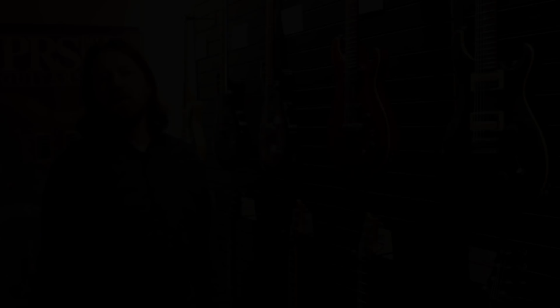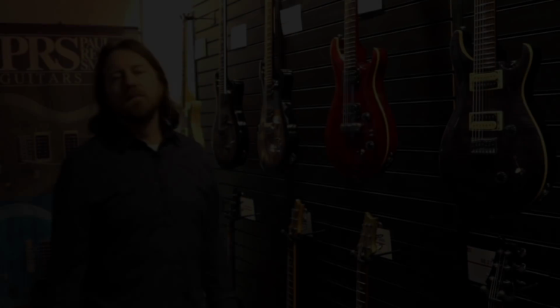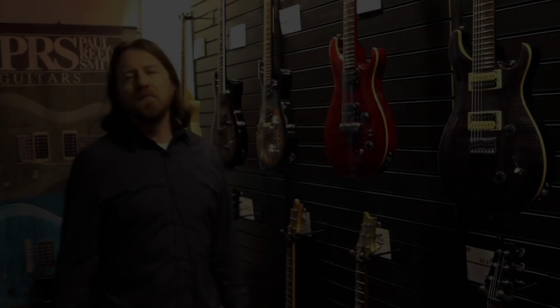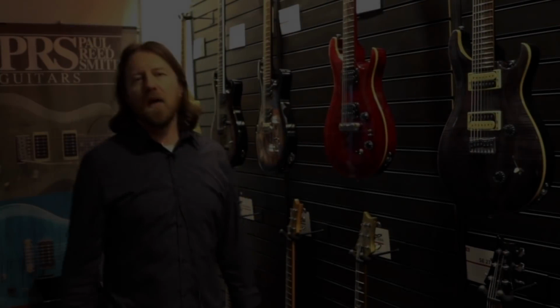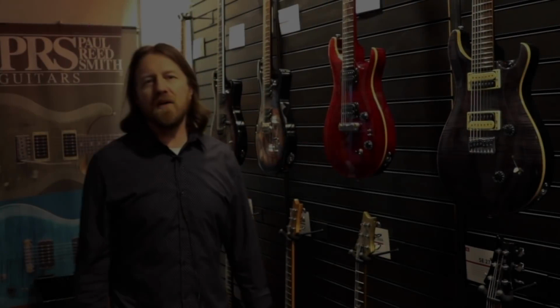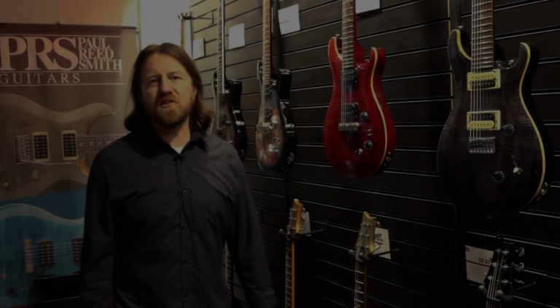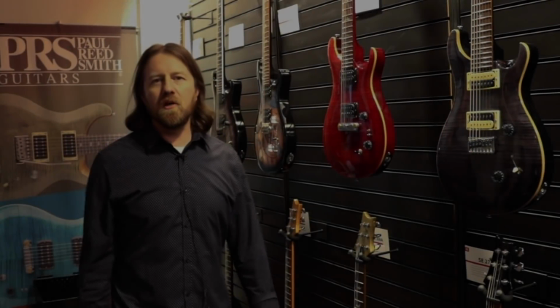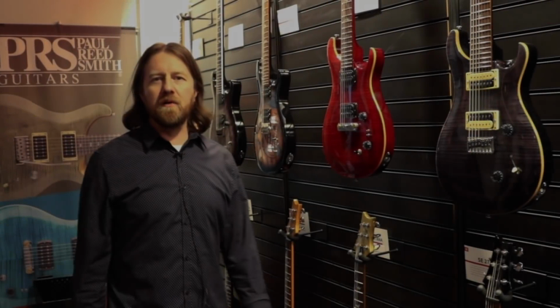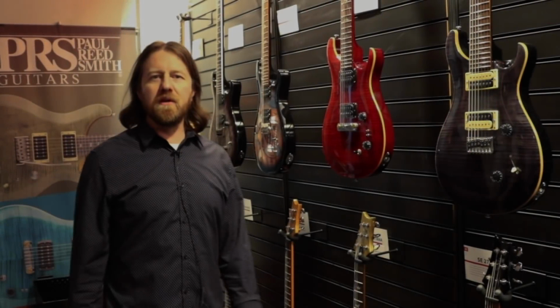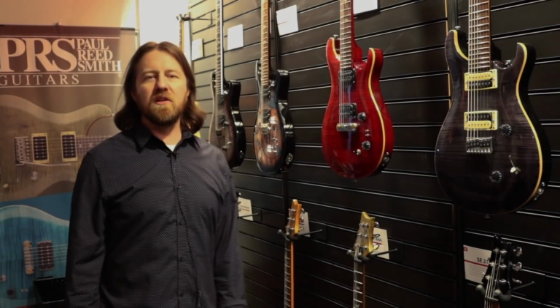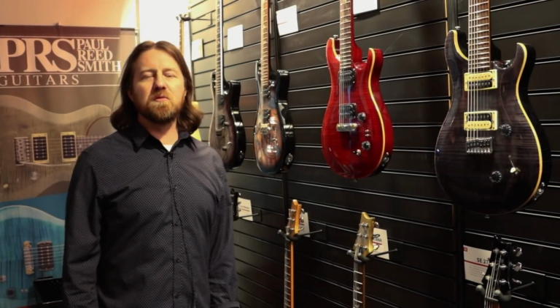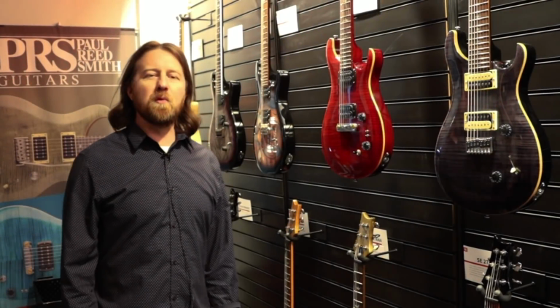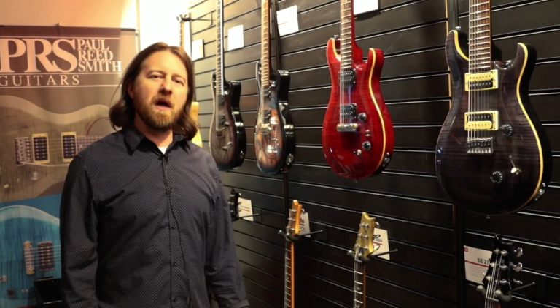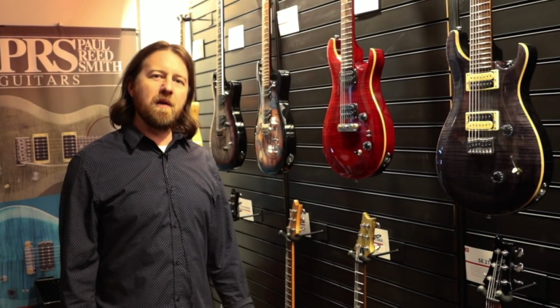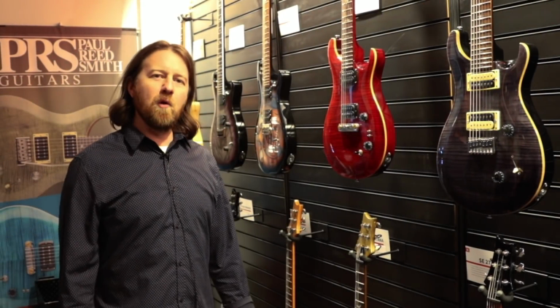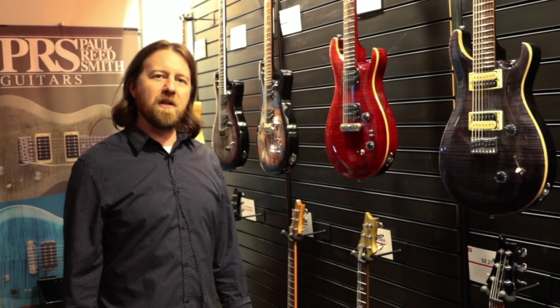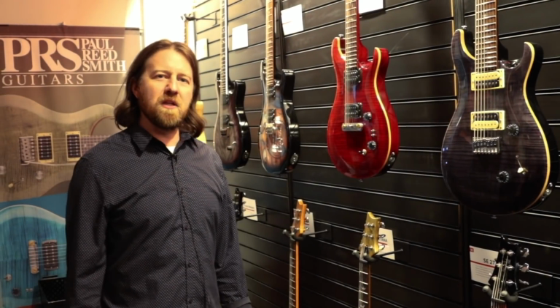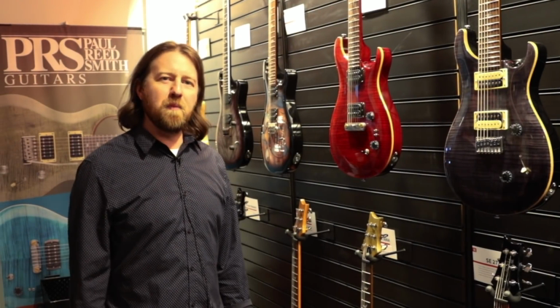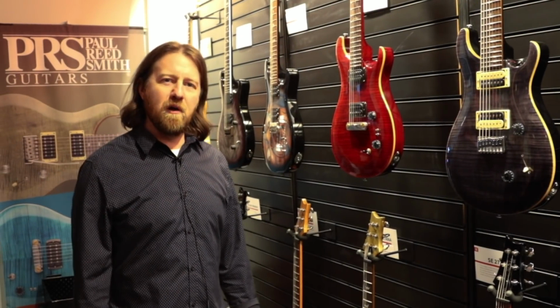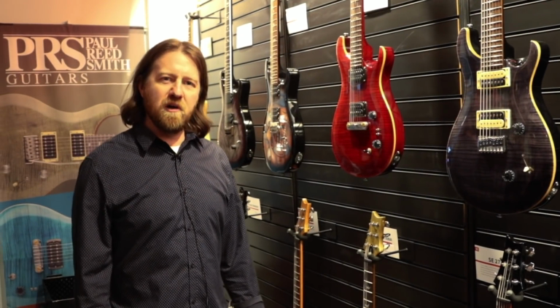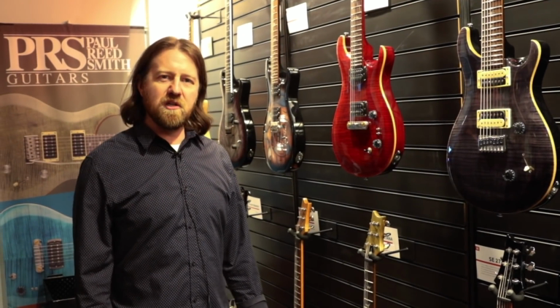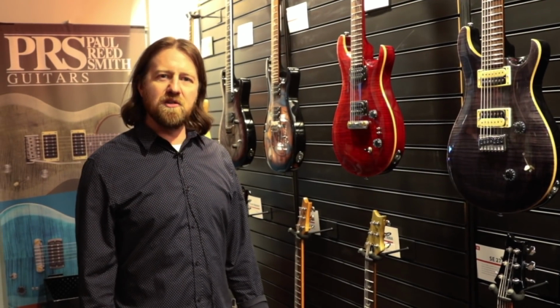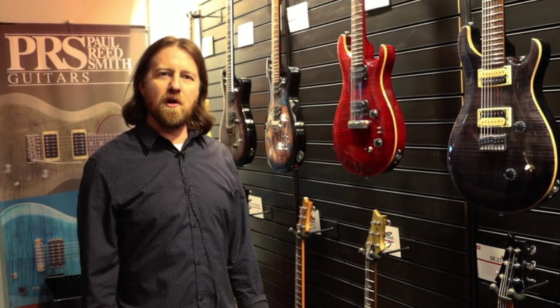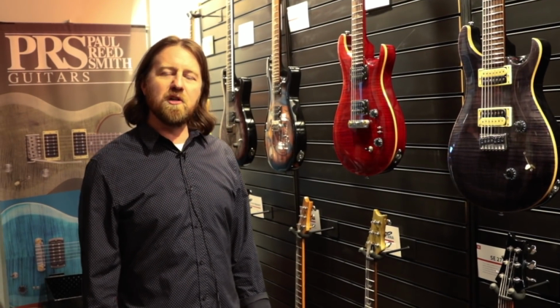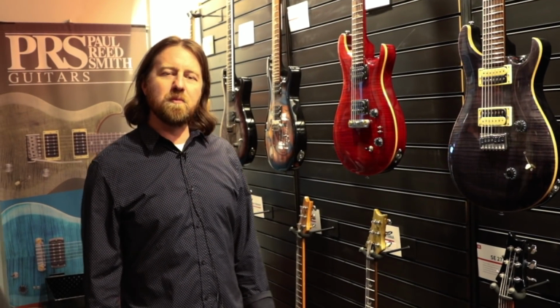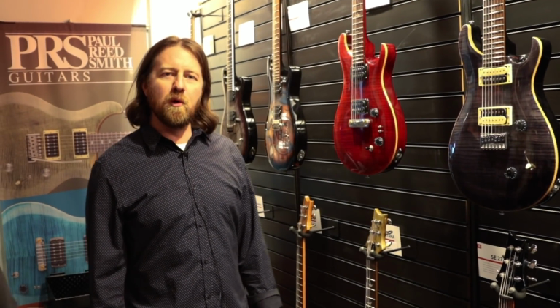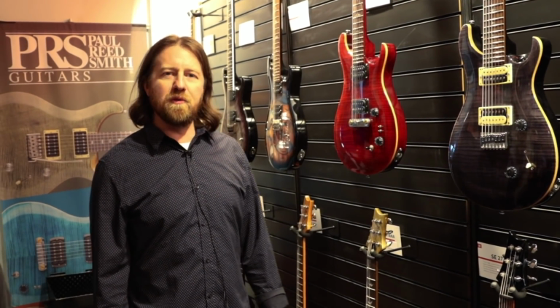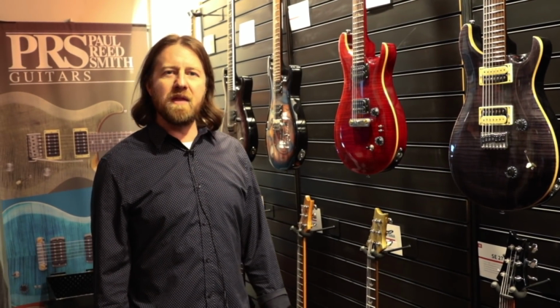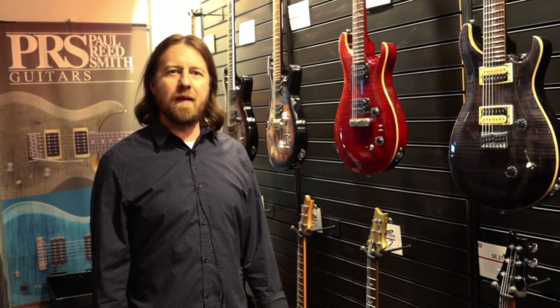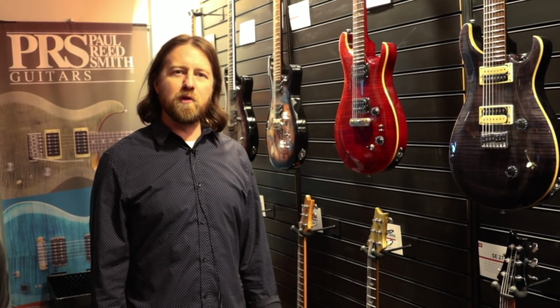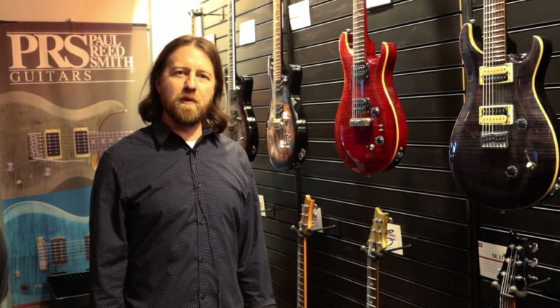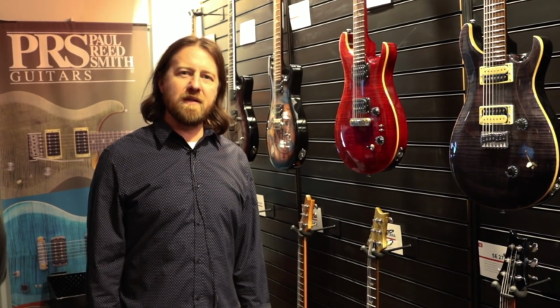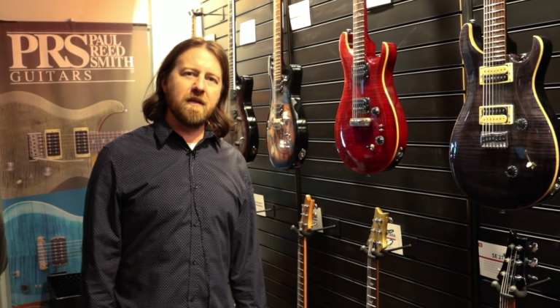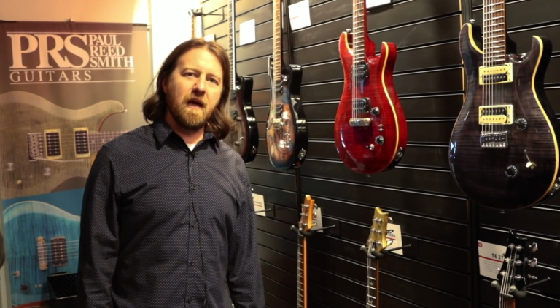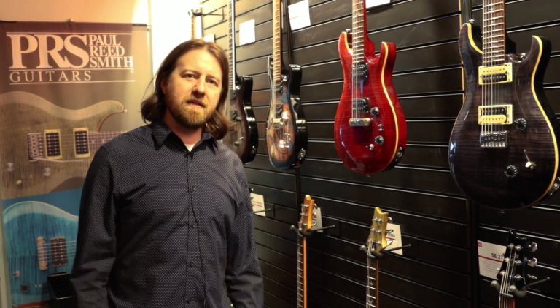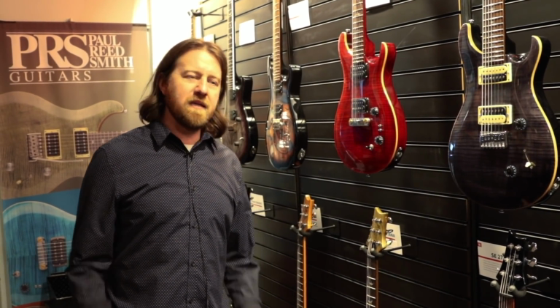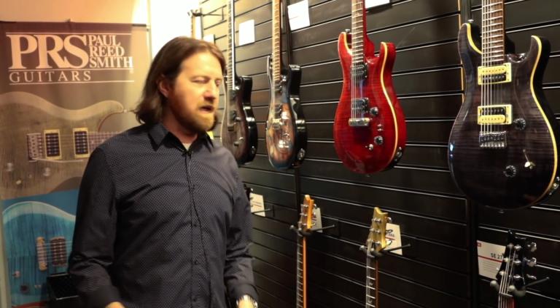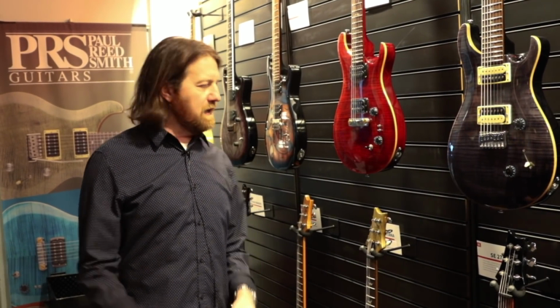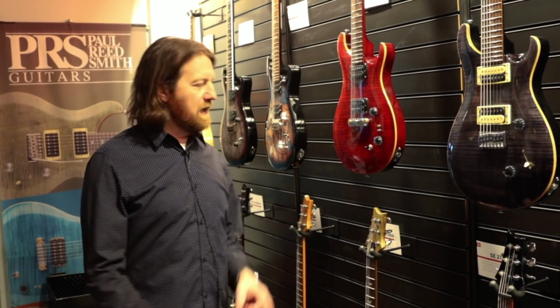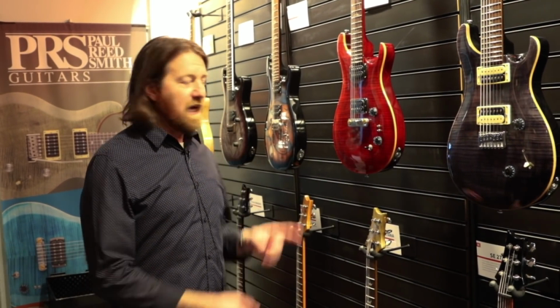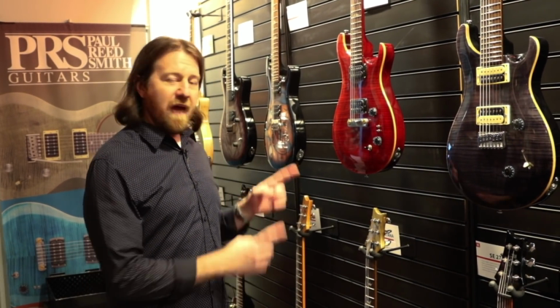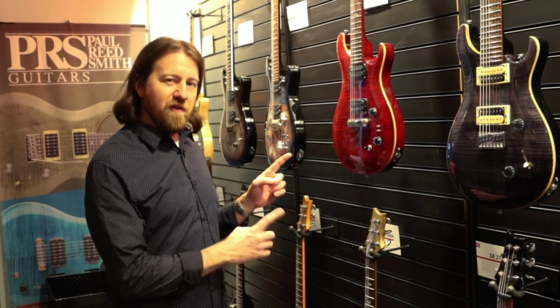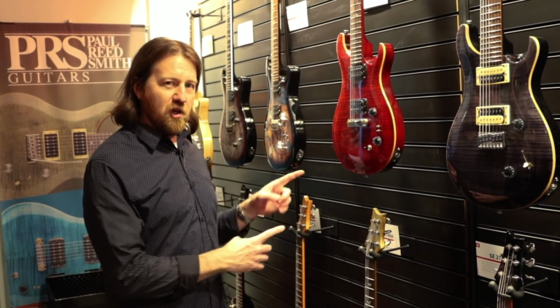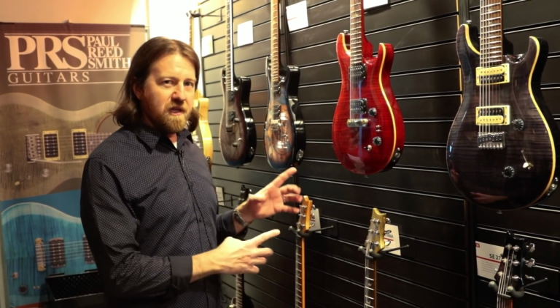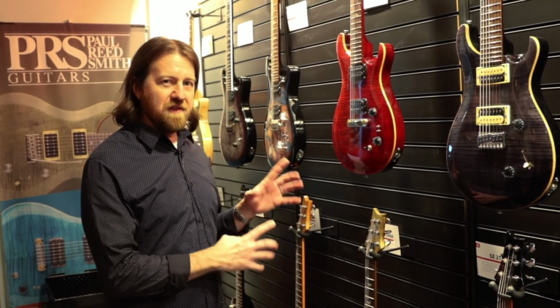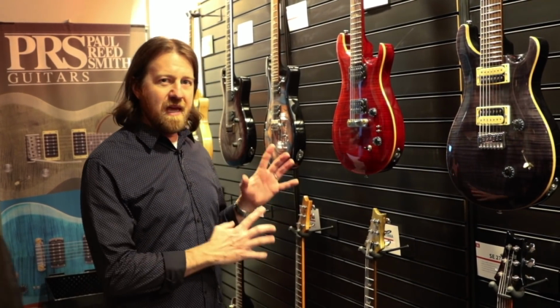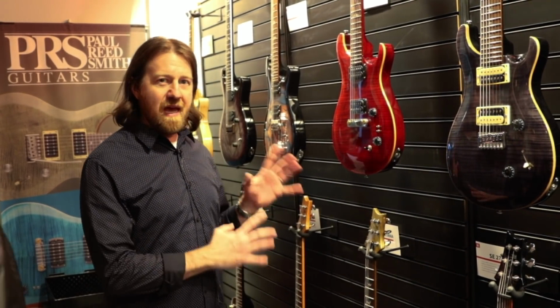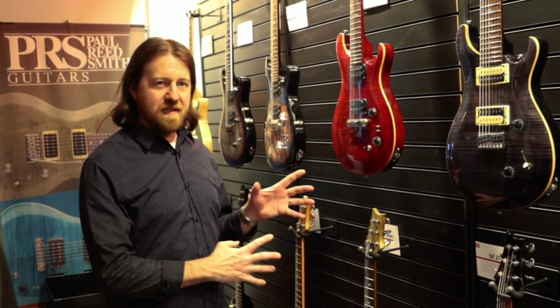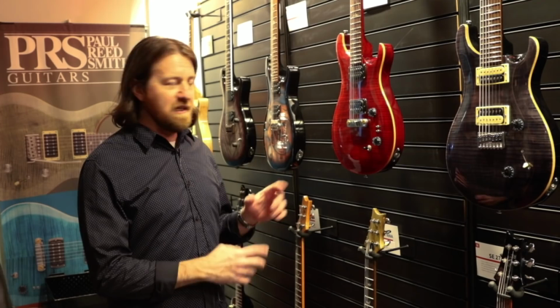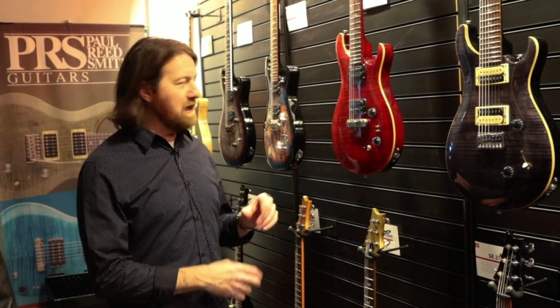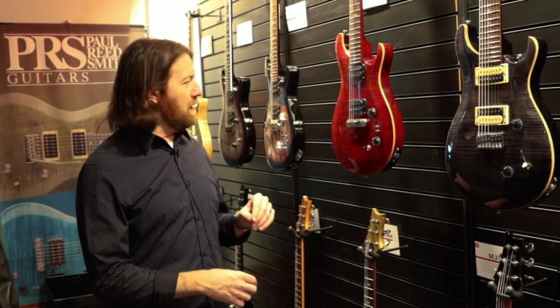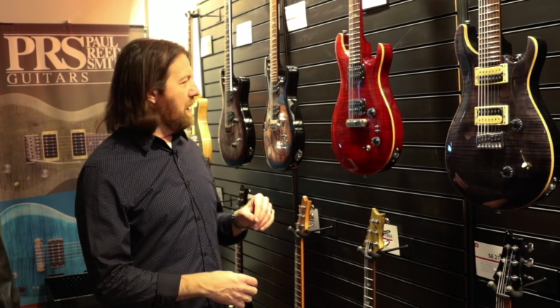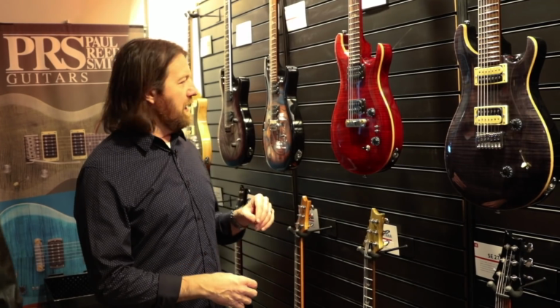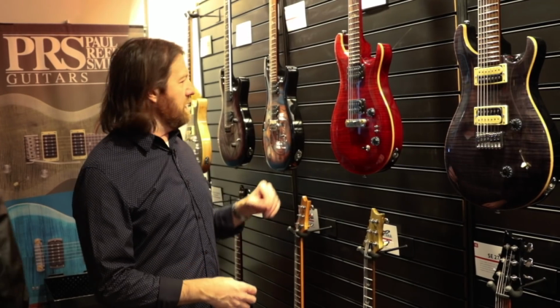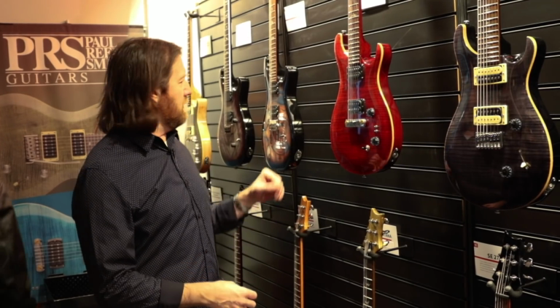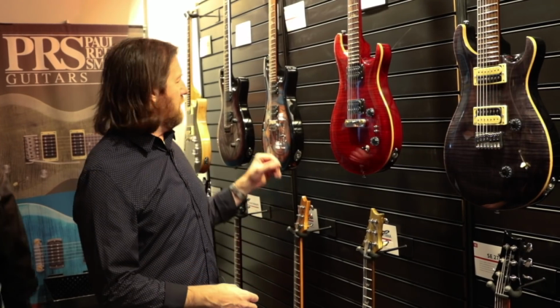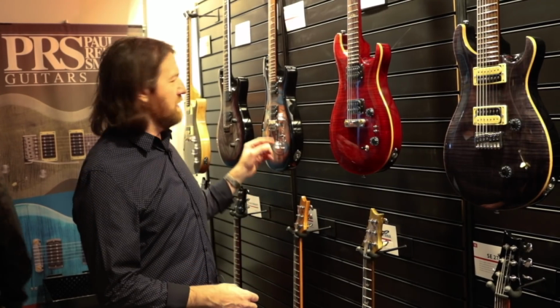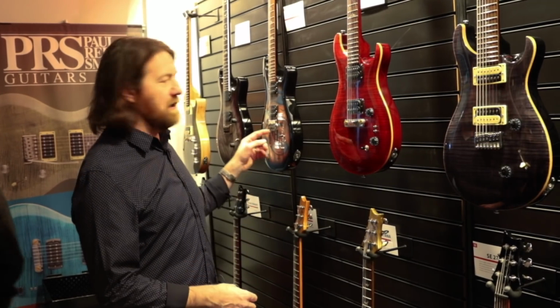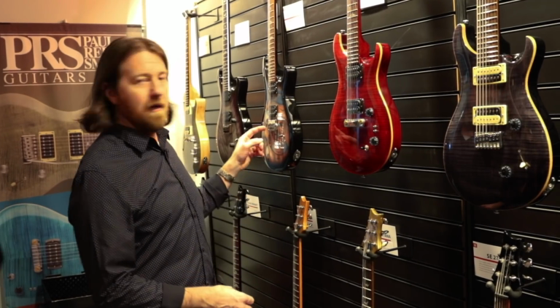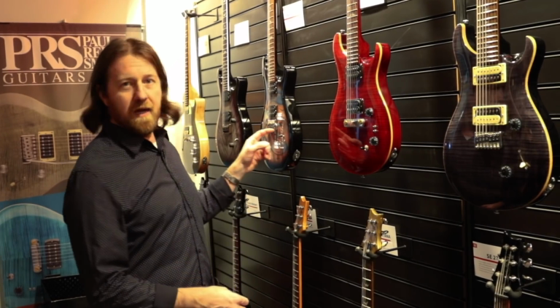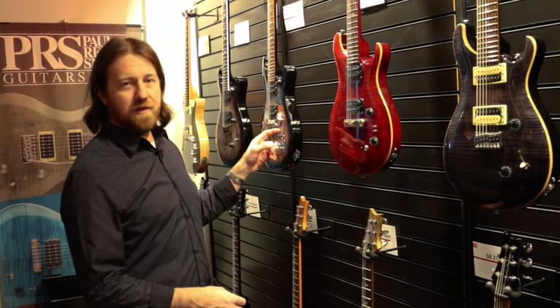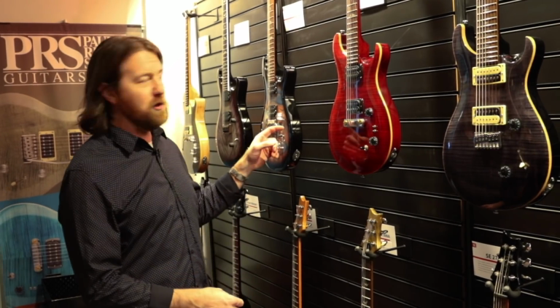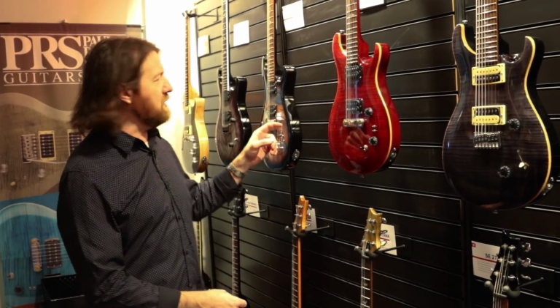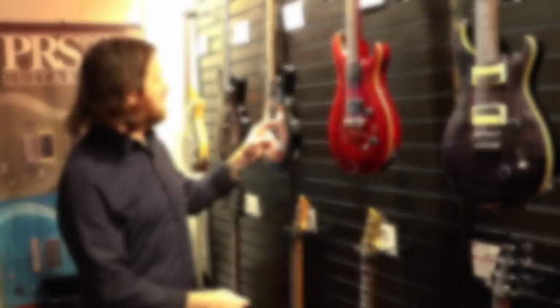How's it going there? This is Brian Ewald at the PRS Guitars booth, NAMM 2019, having a look at the SE line and the electrics.